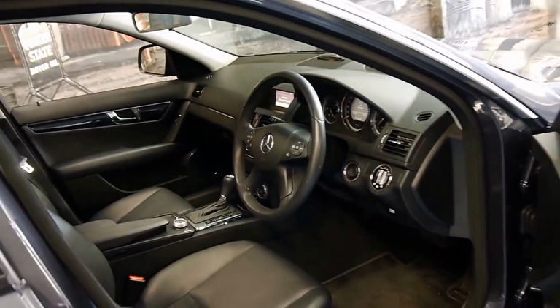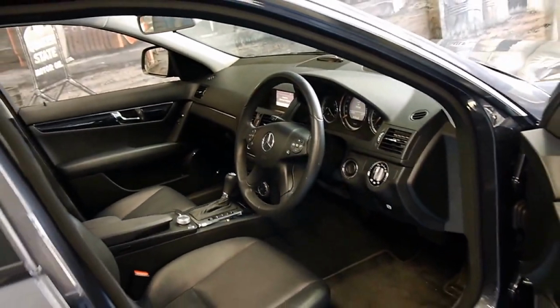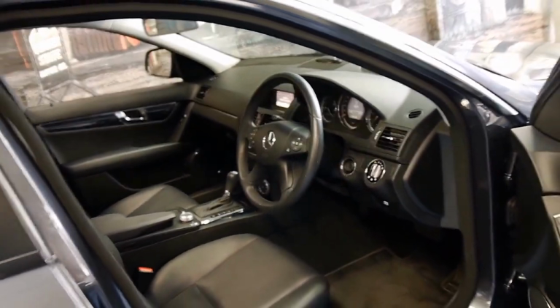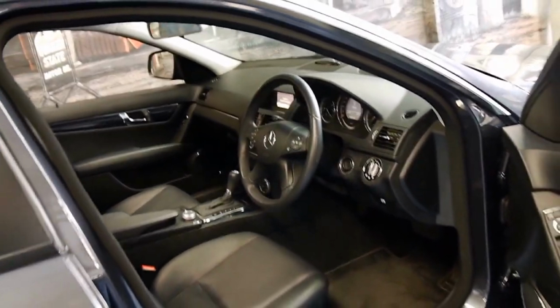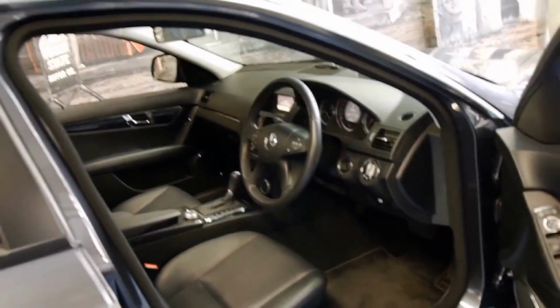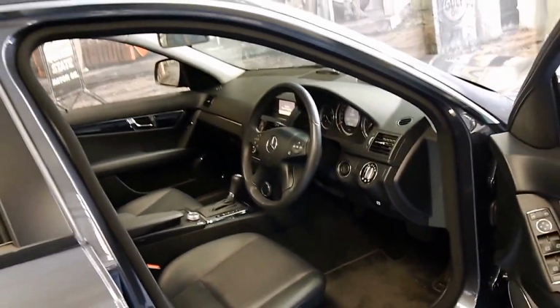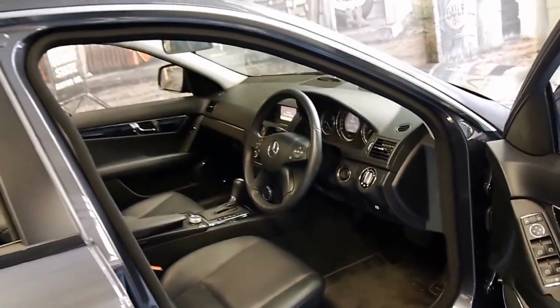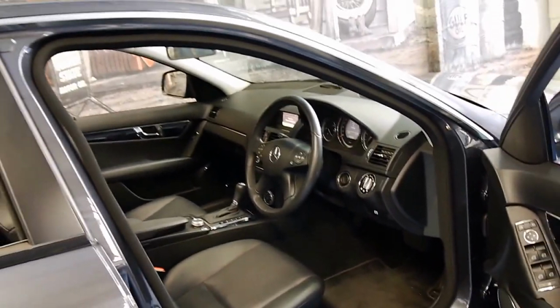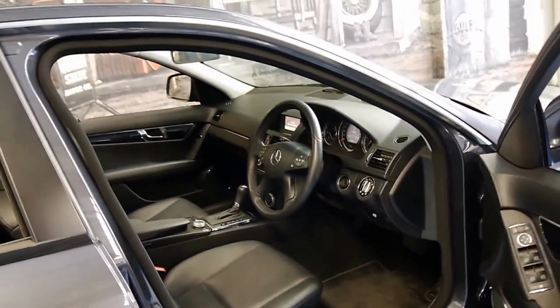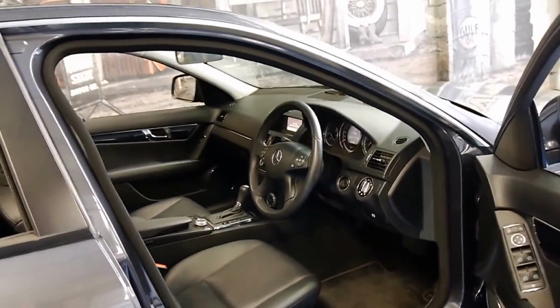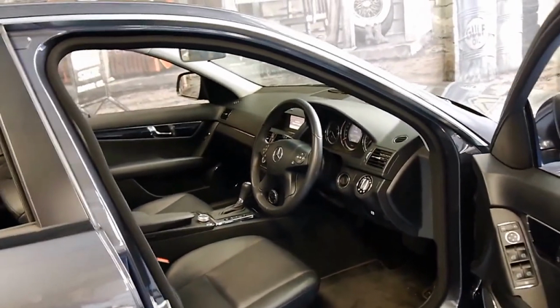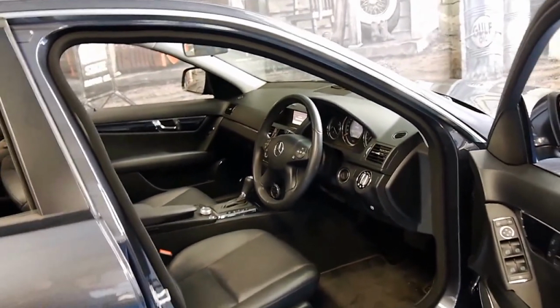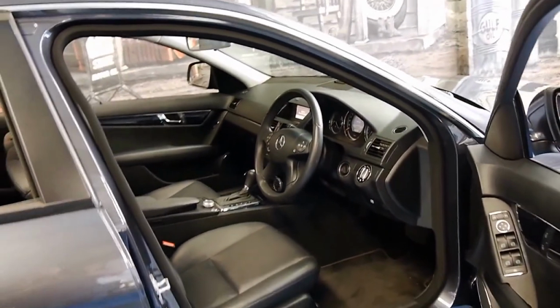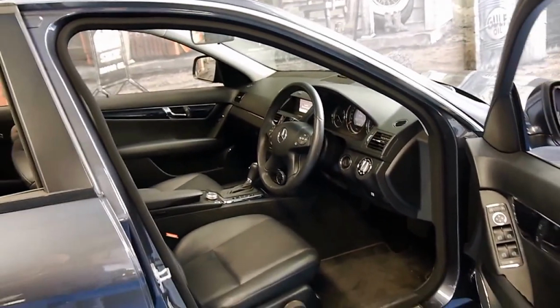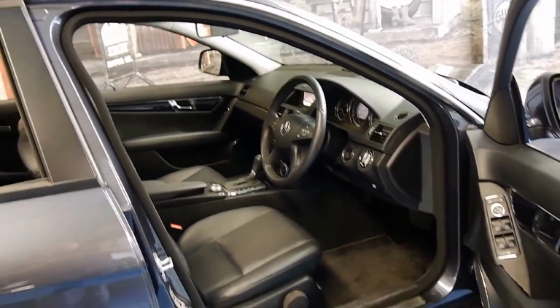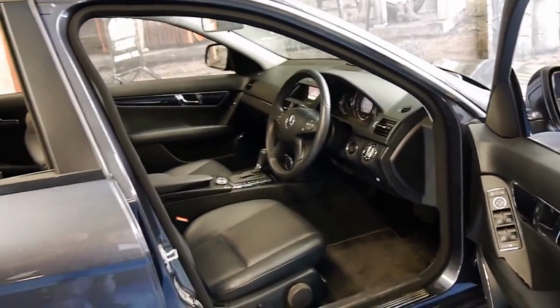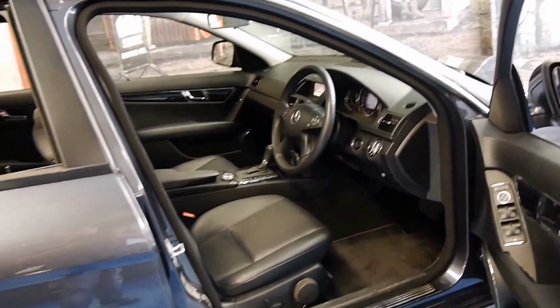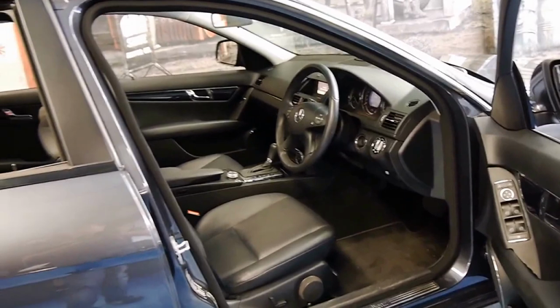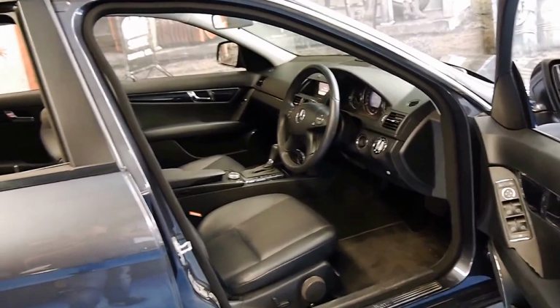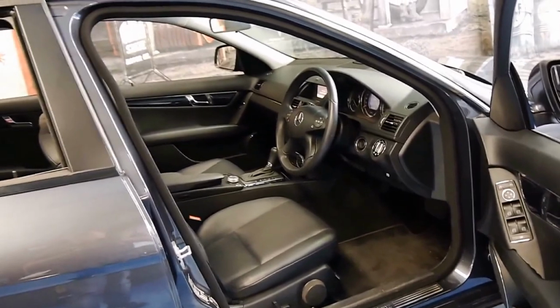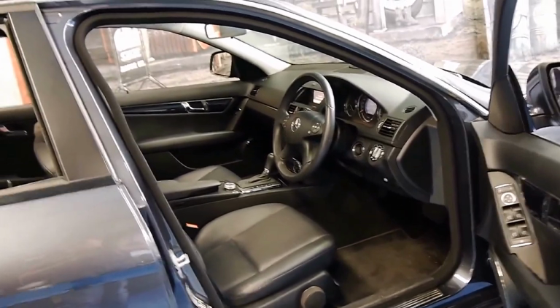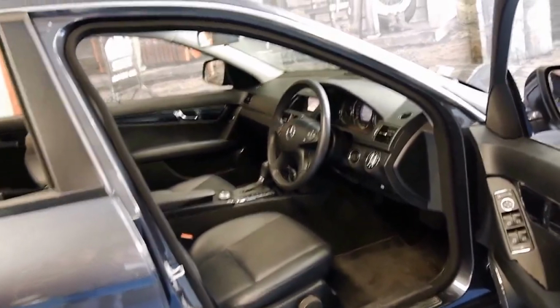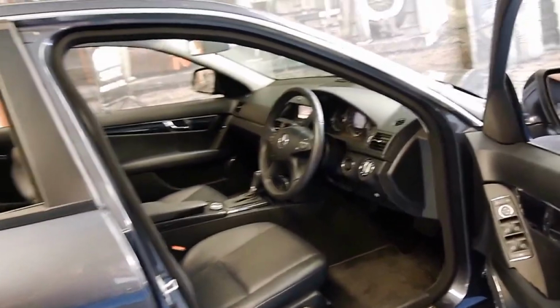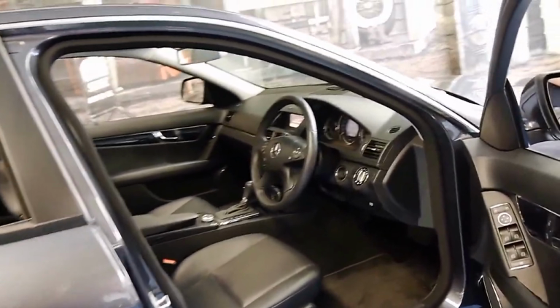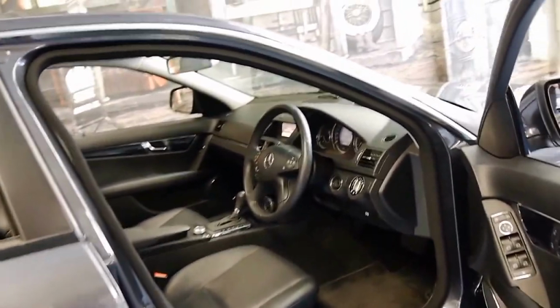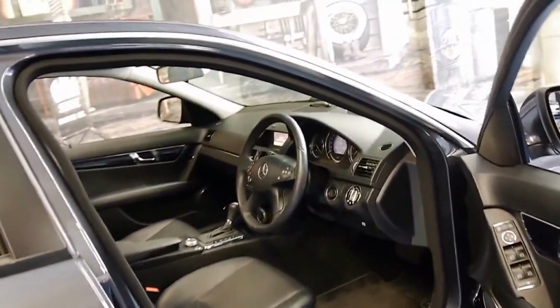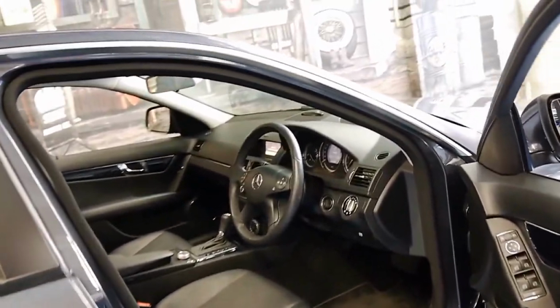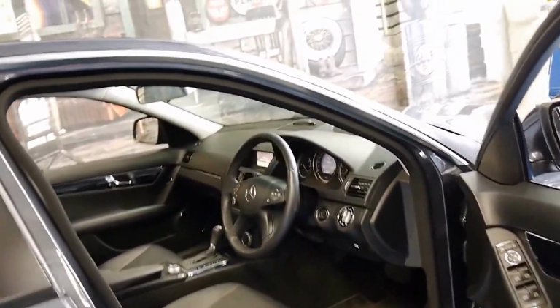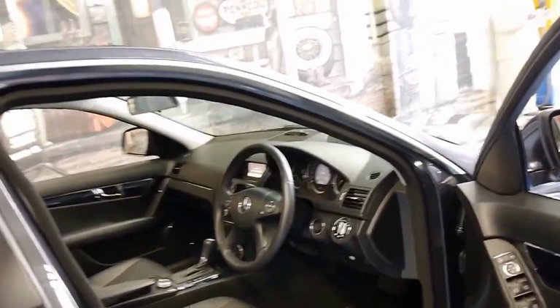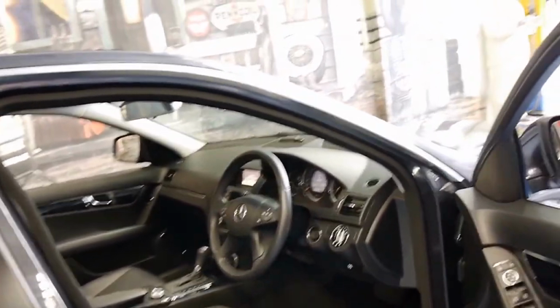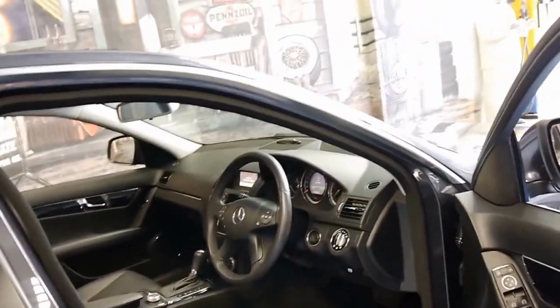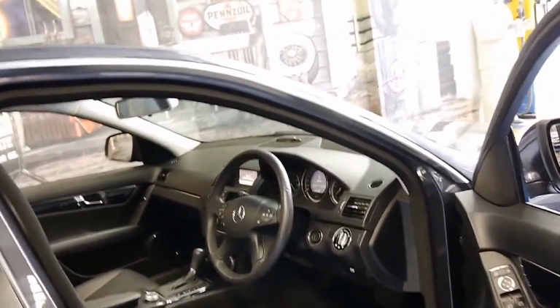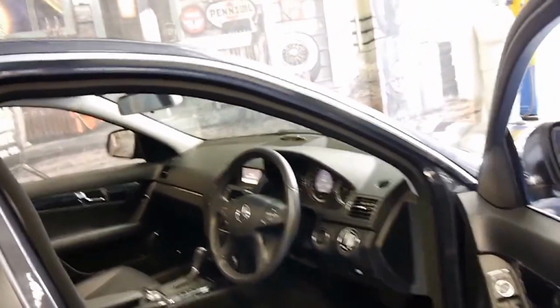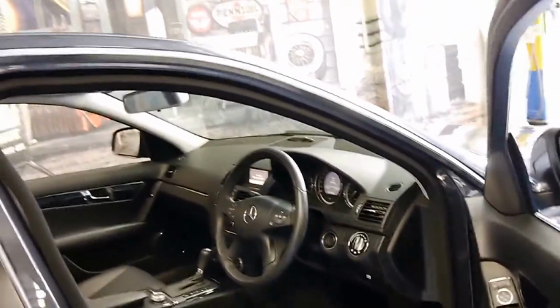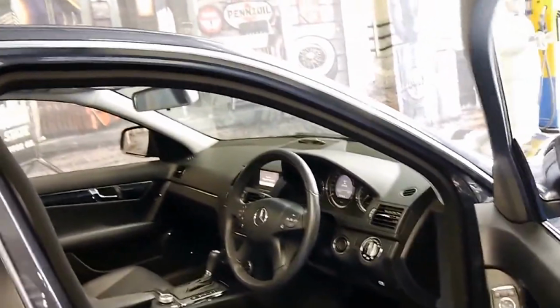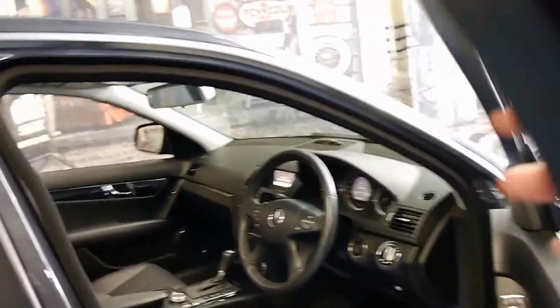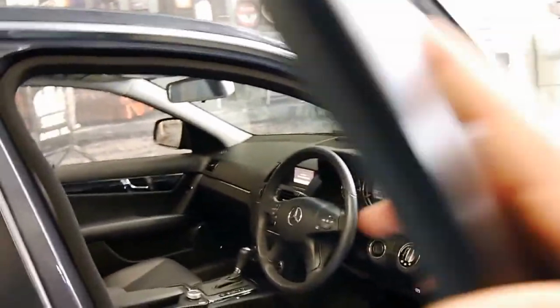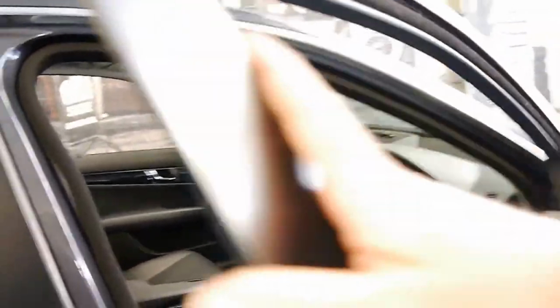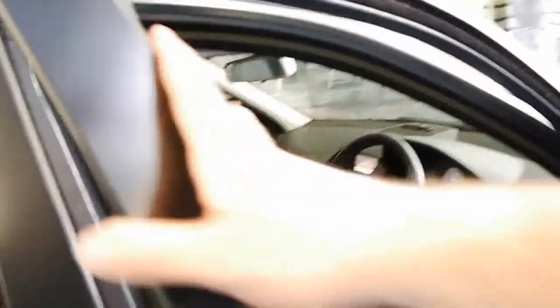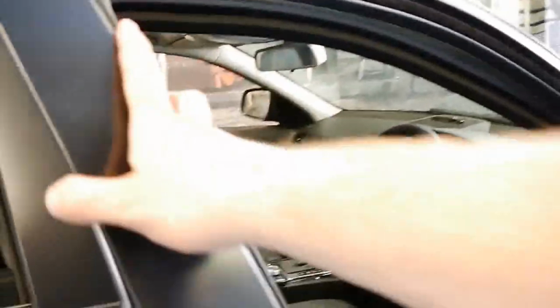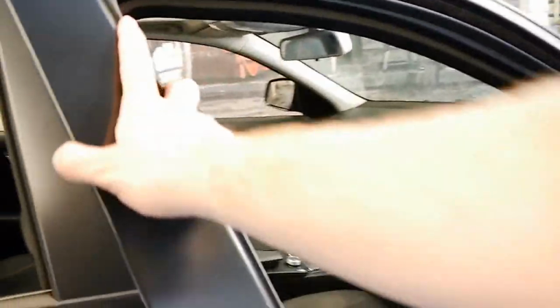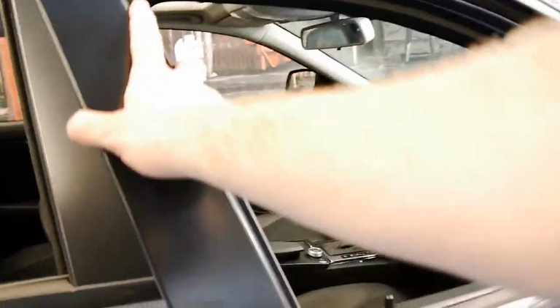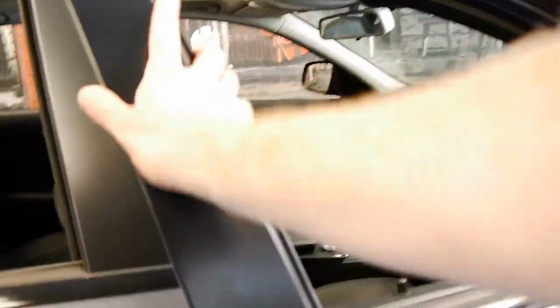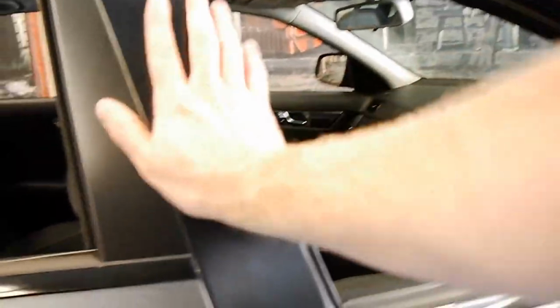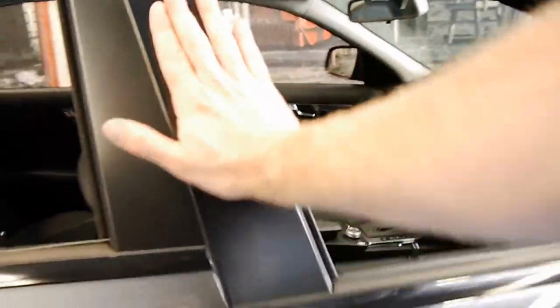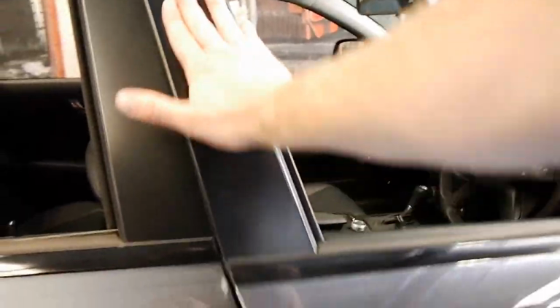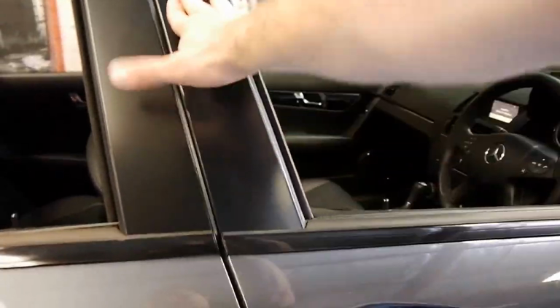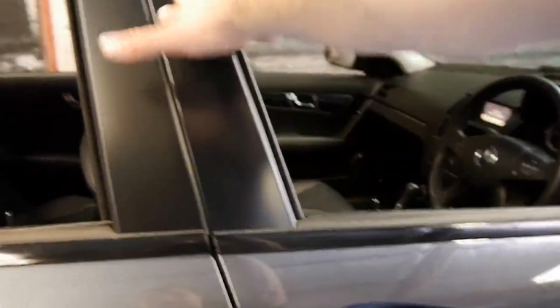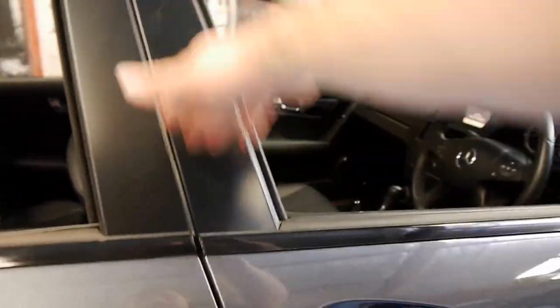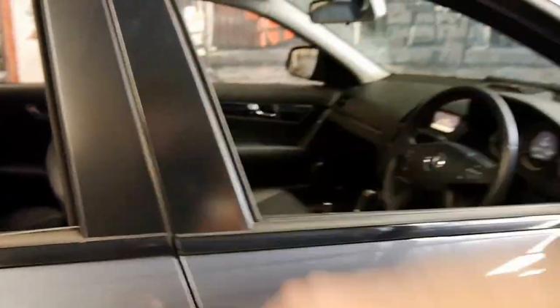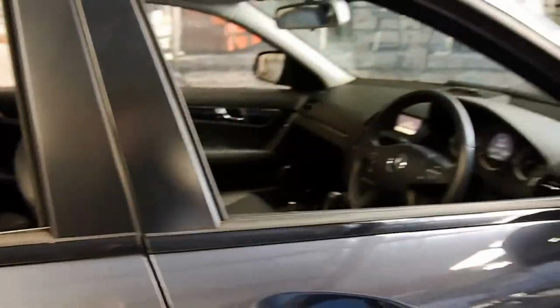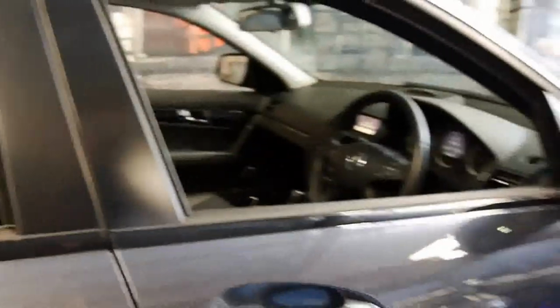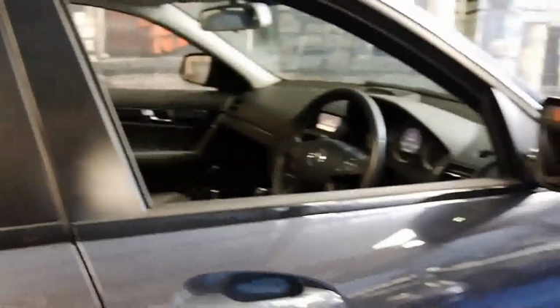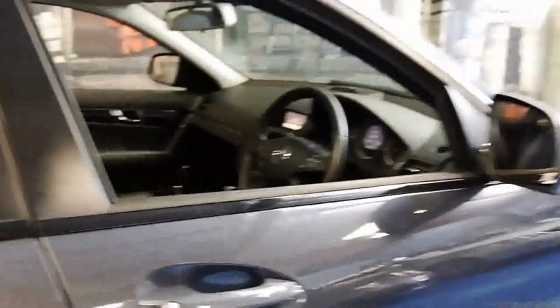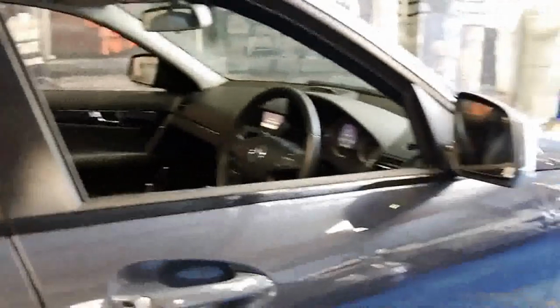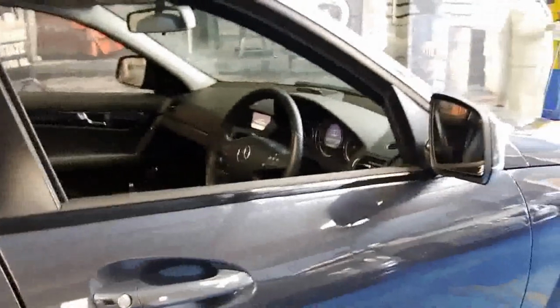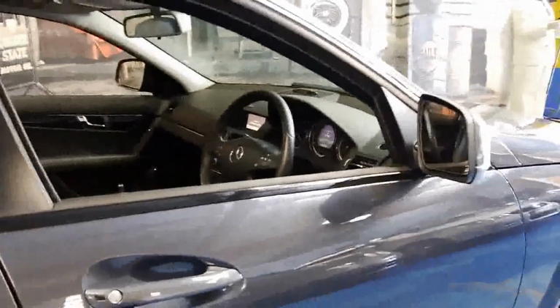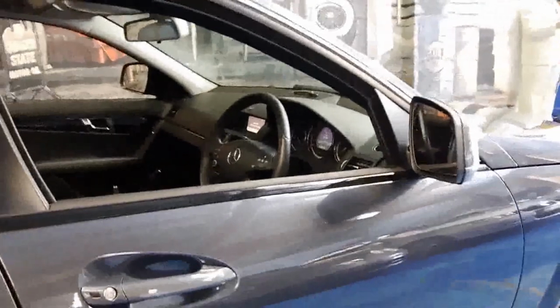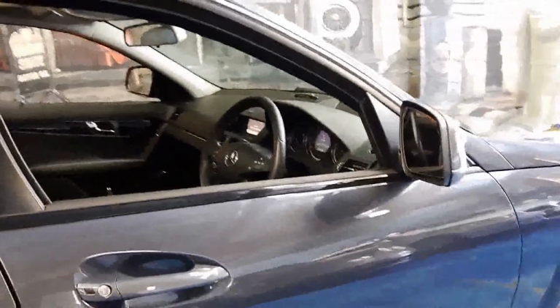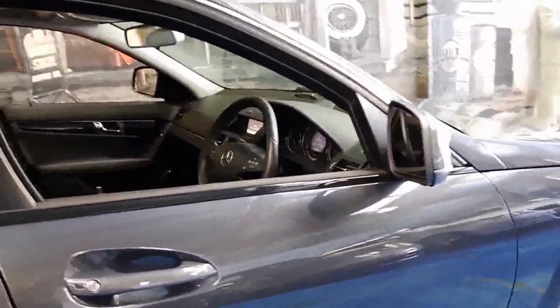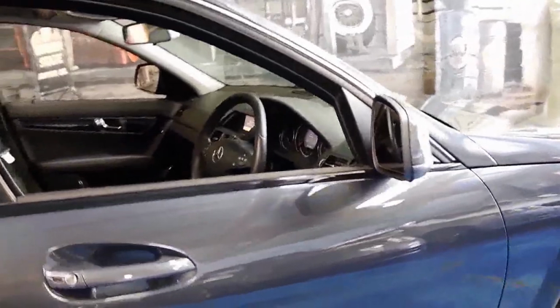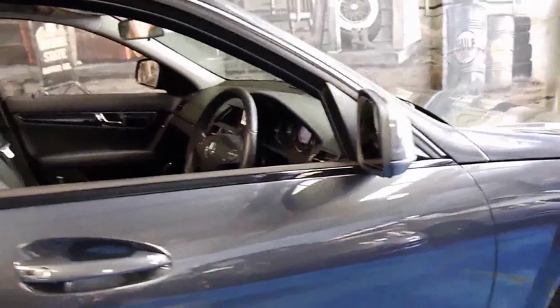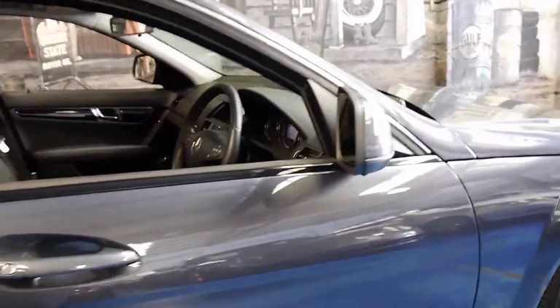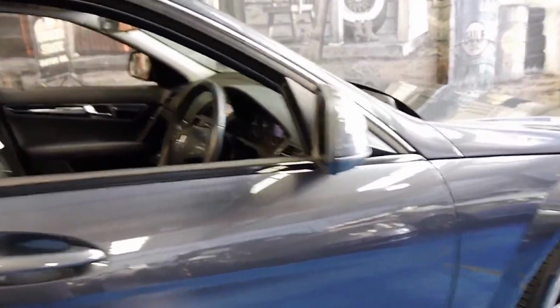This car's got a very good history to it. It's easy to tell if these C-Class models have been garaged.